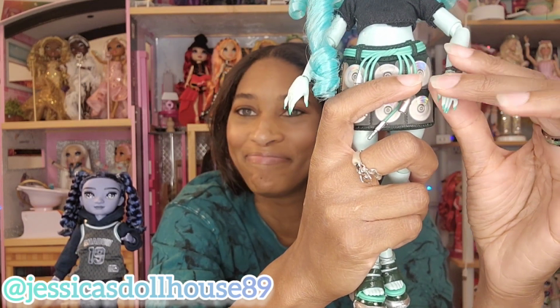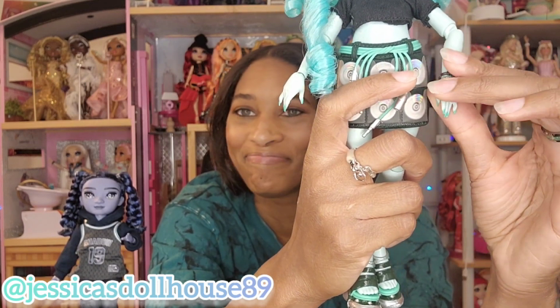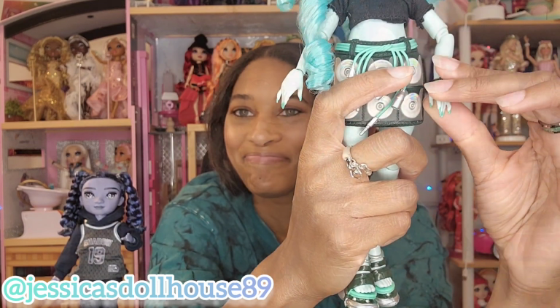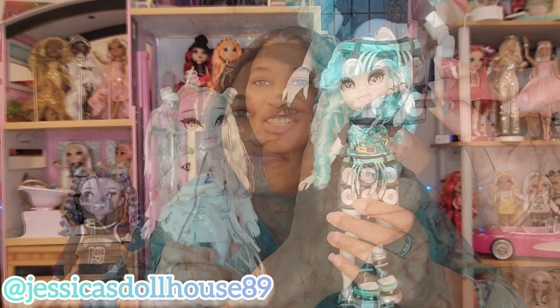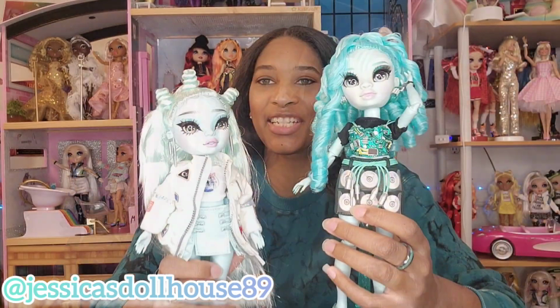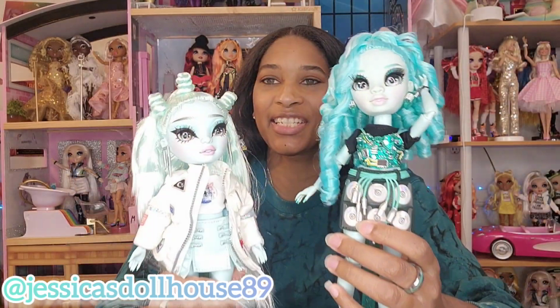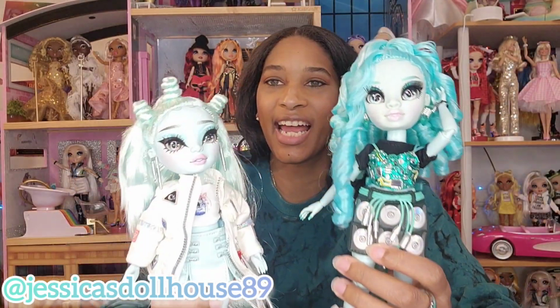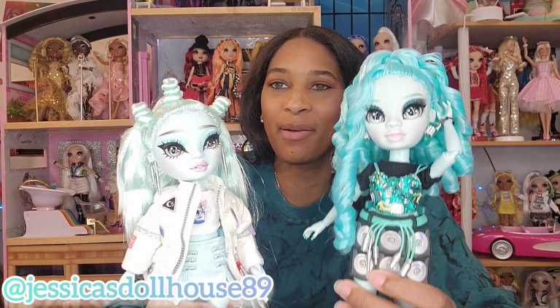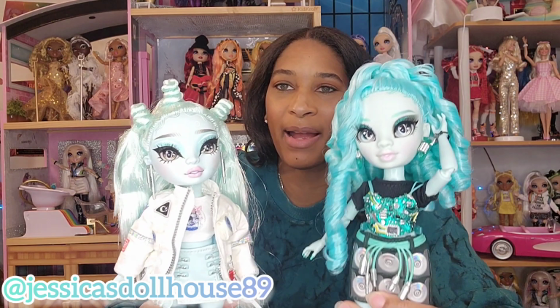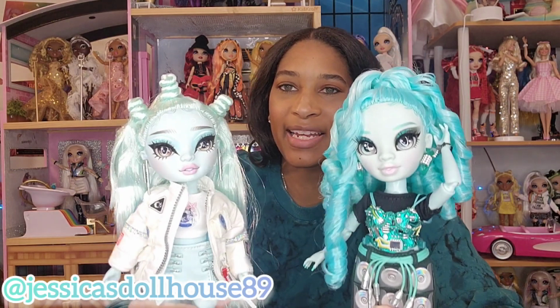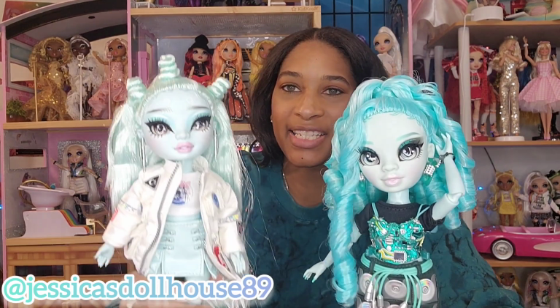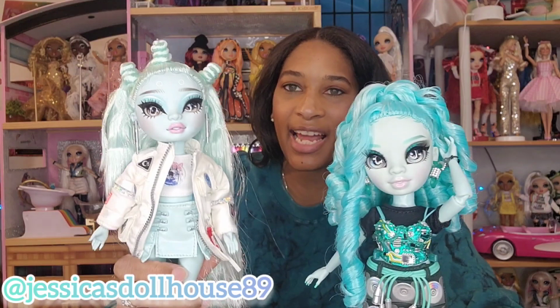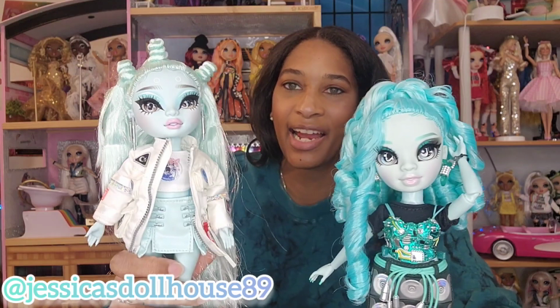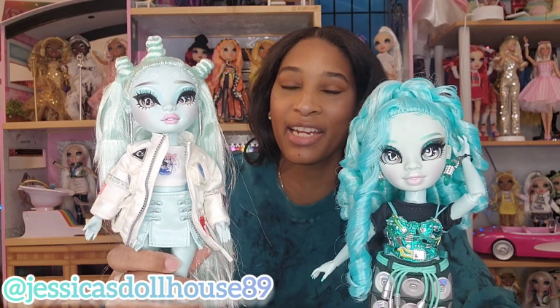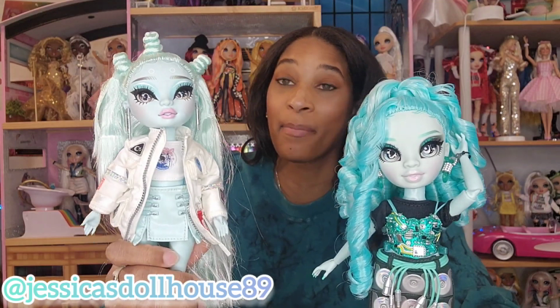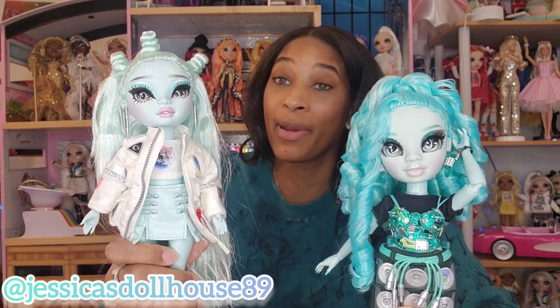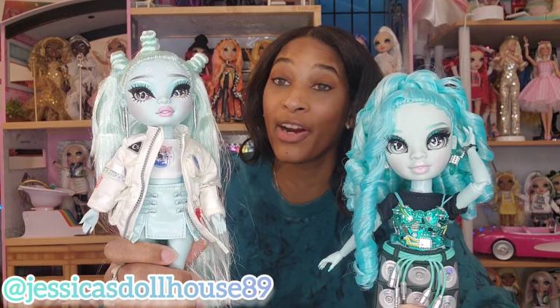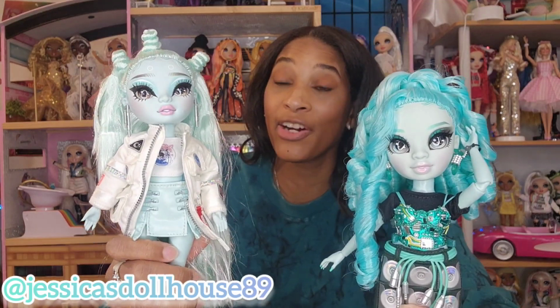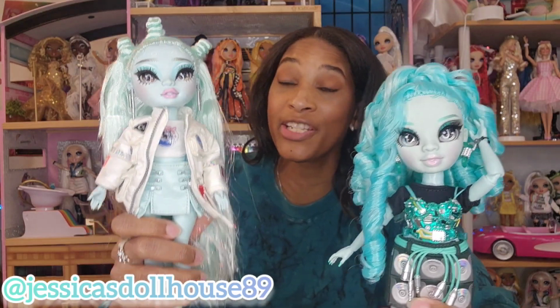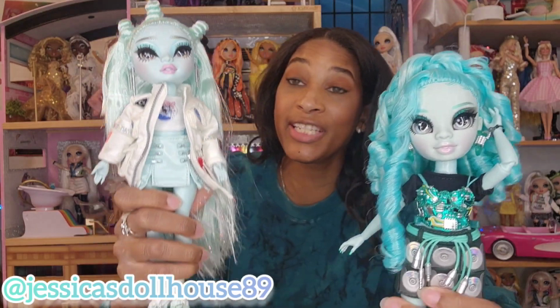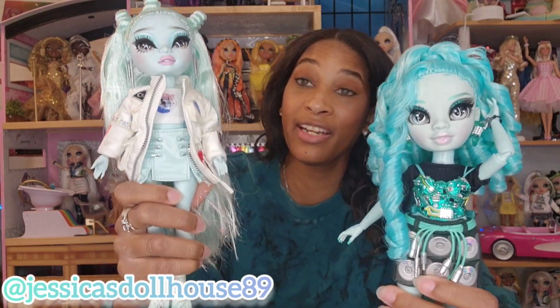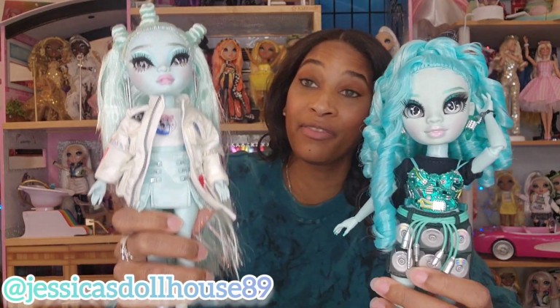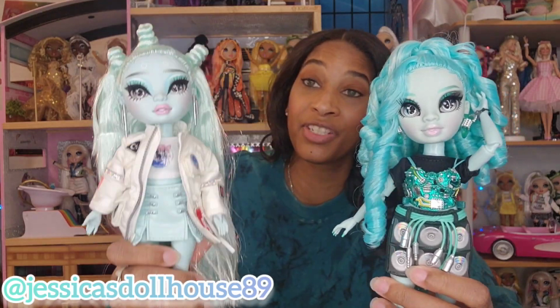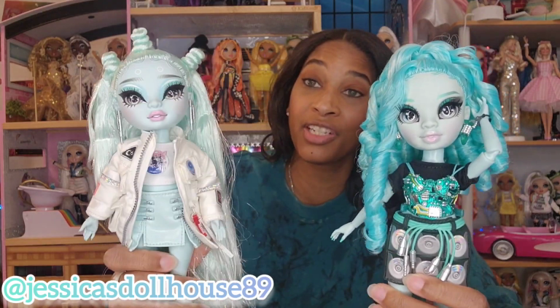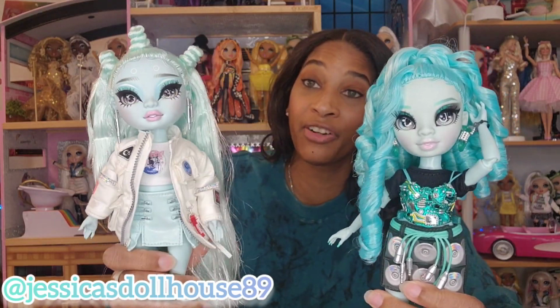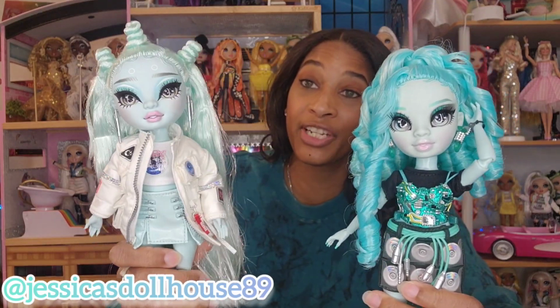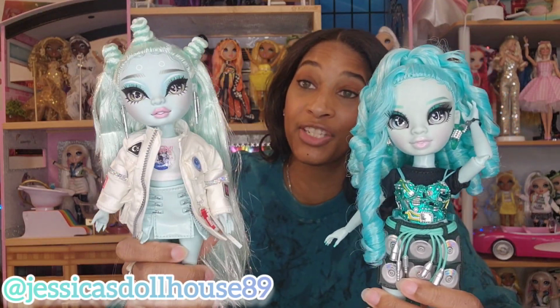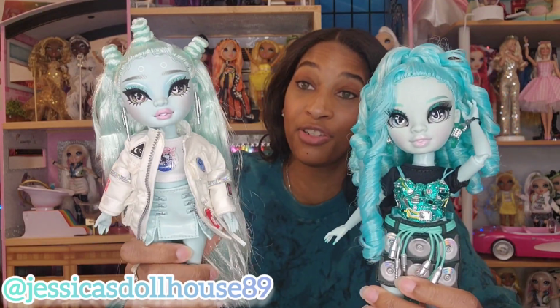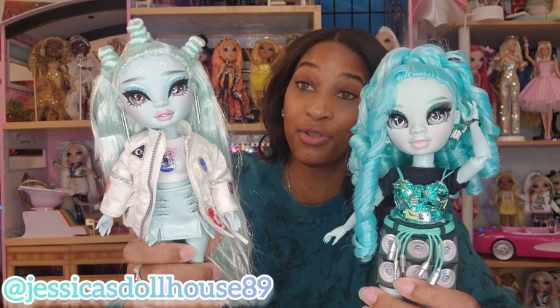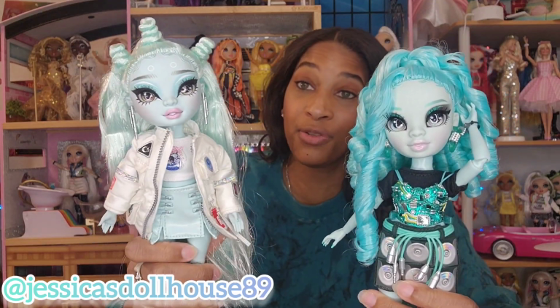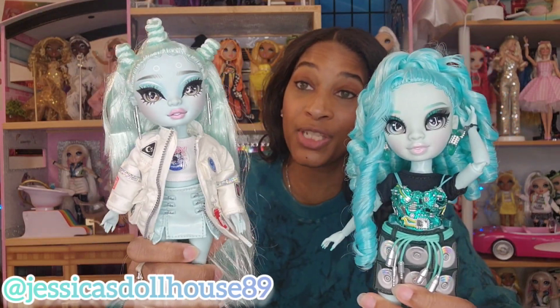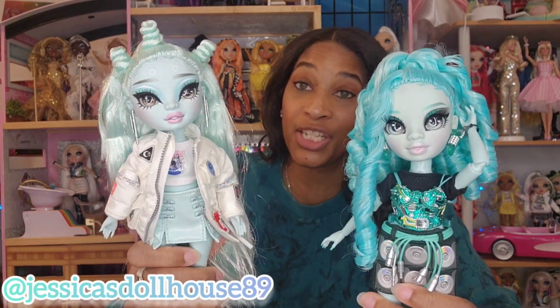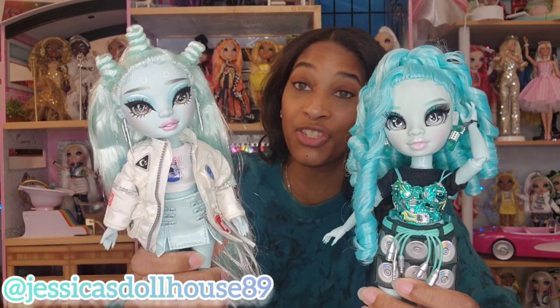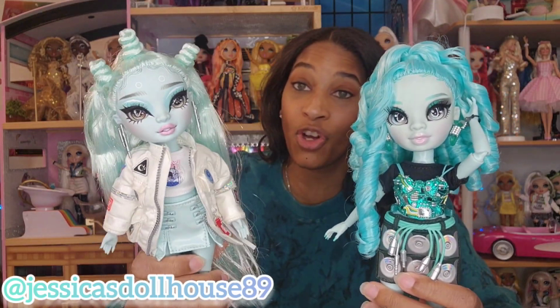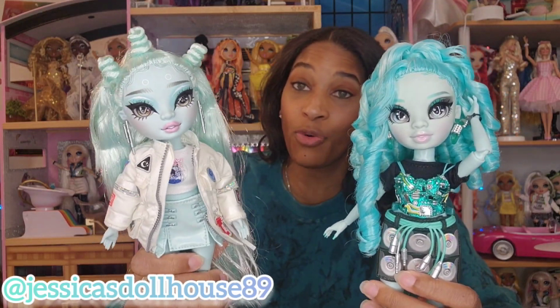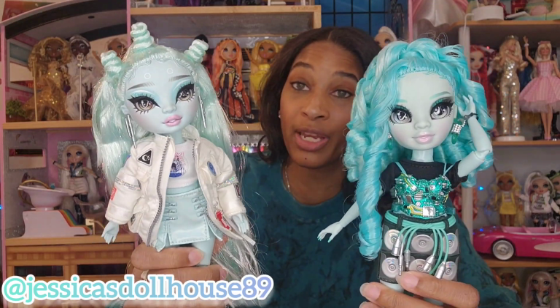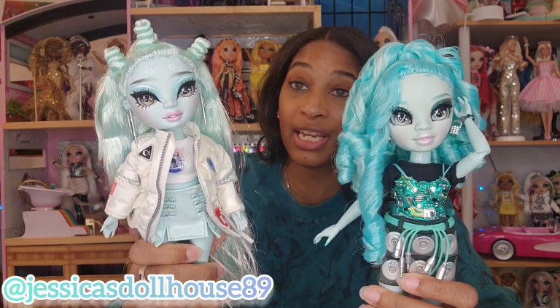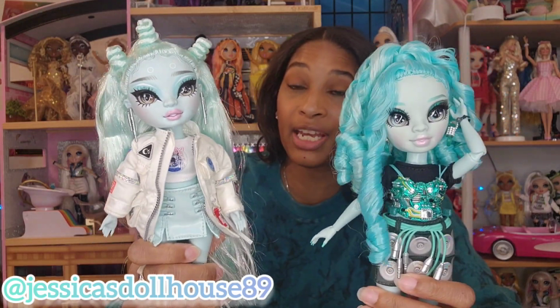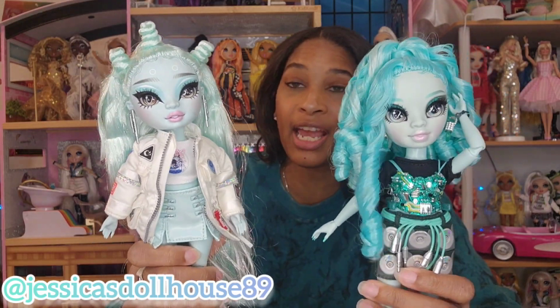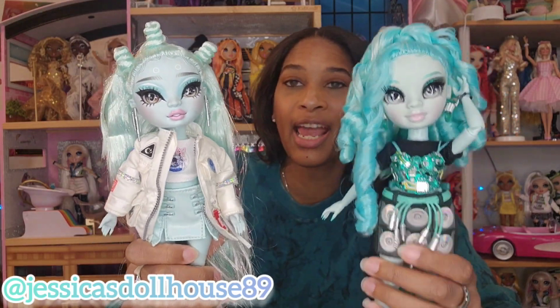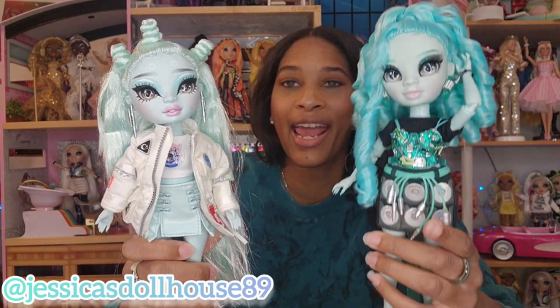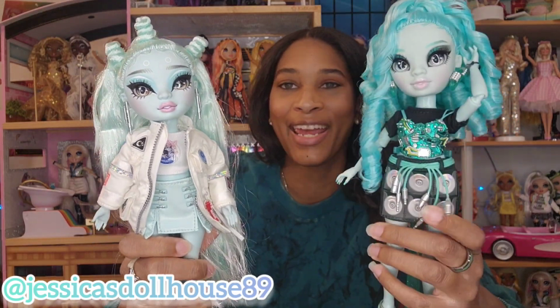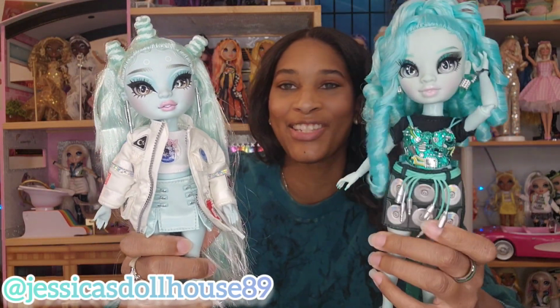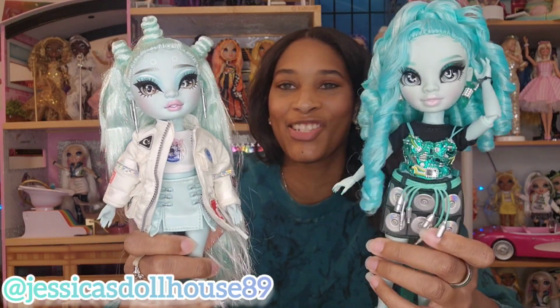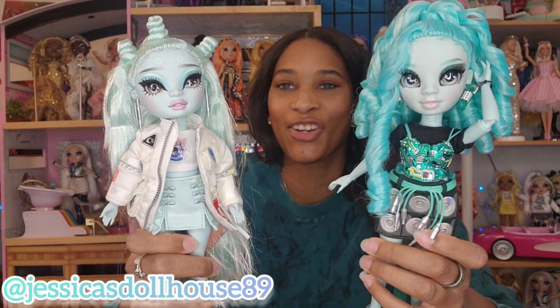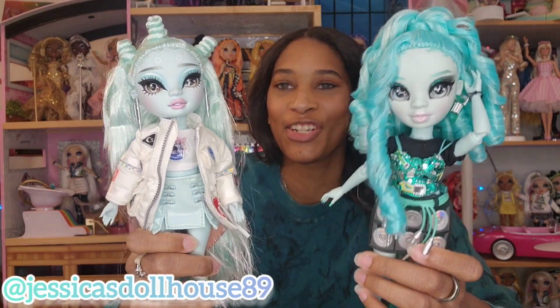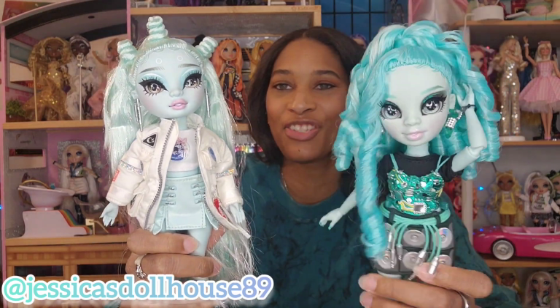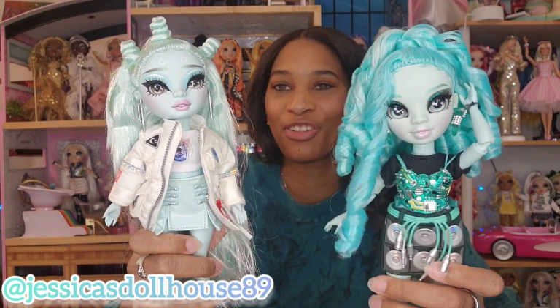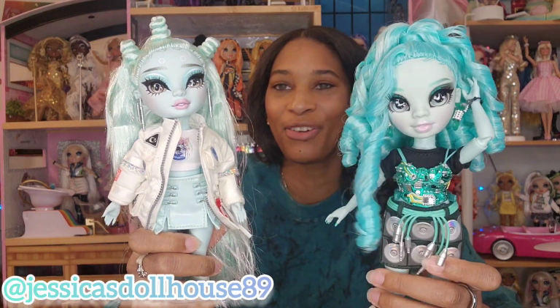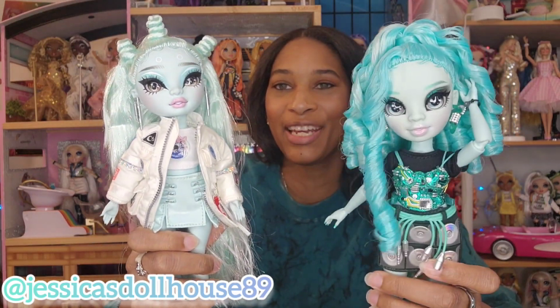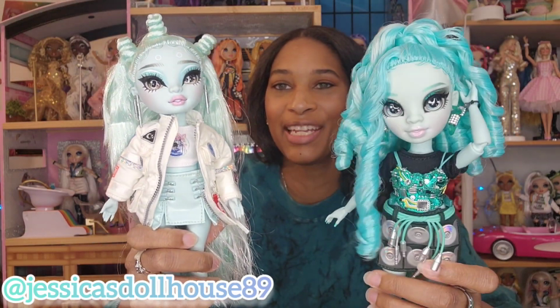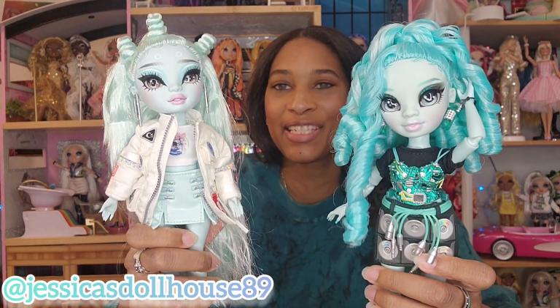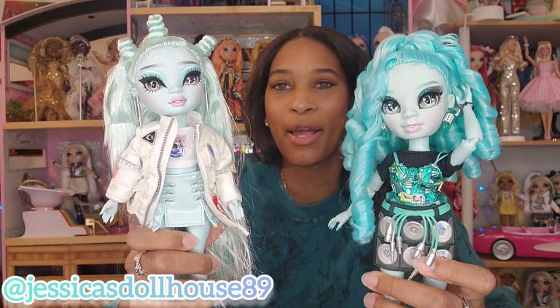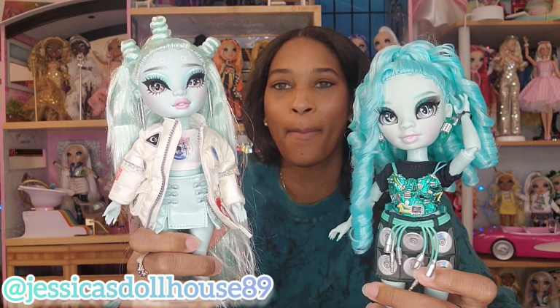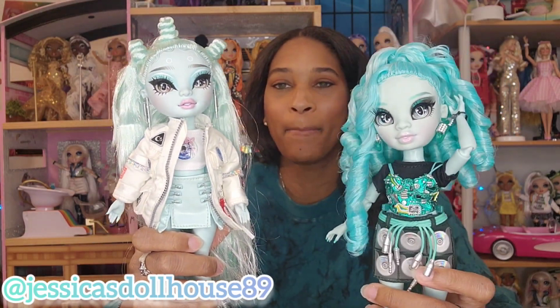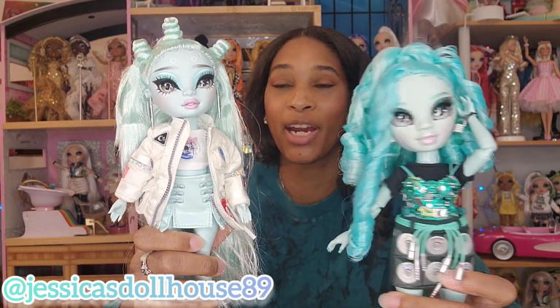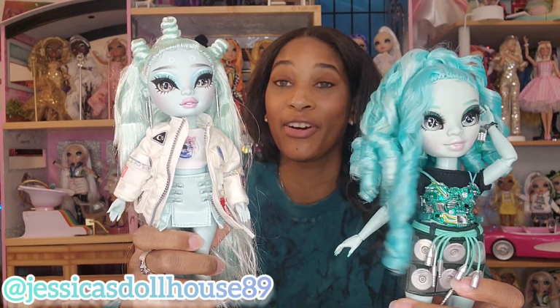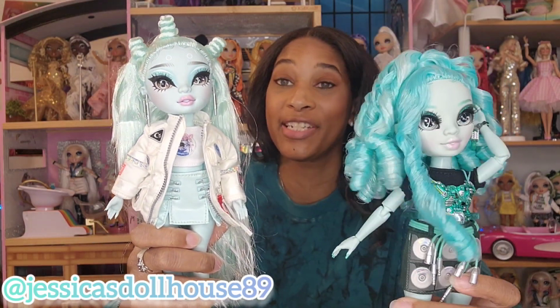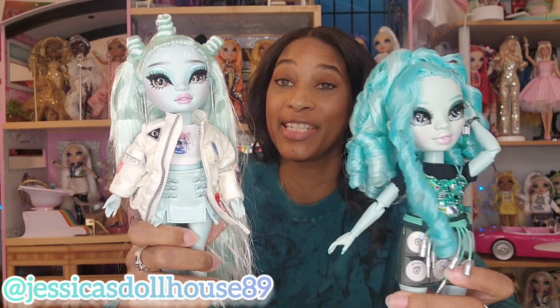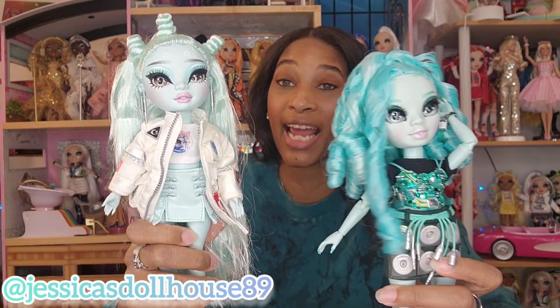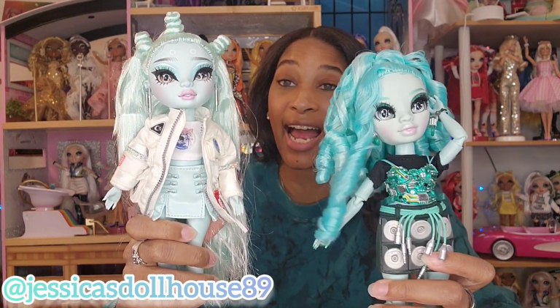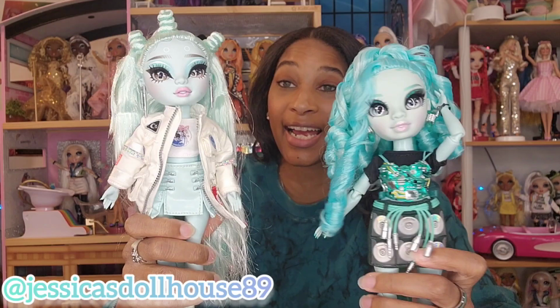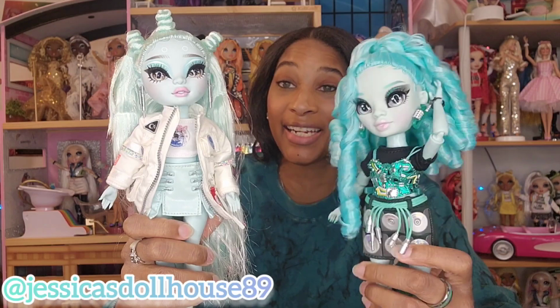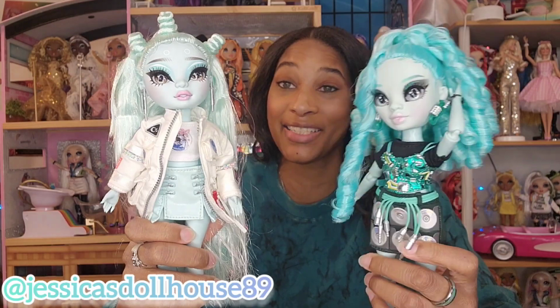Here is a side-by-side comparison of Series 2's Zoe and Series 3's Berry Skies.